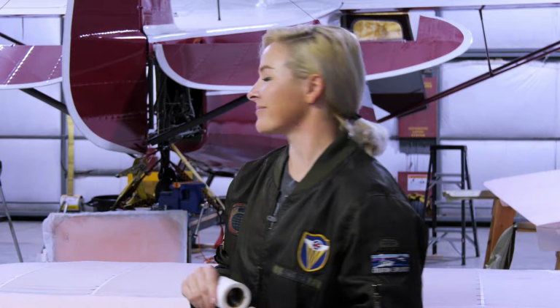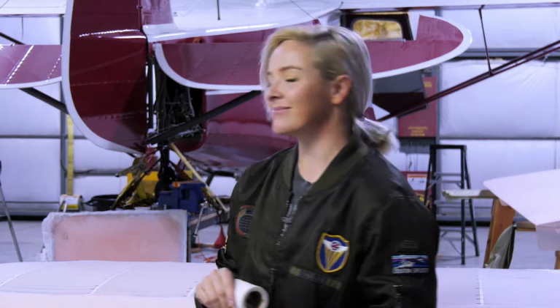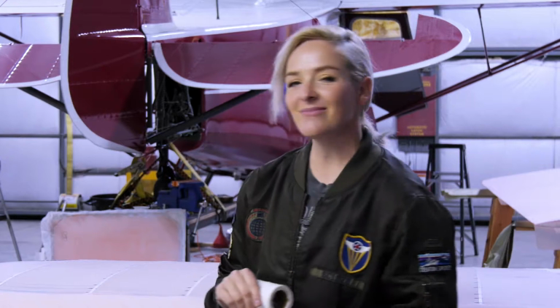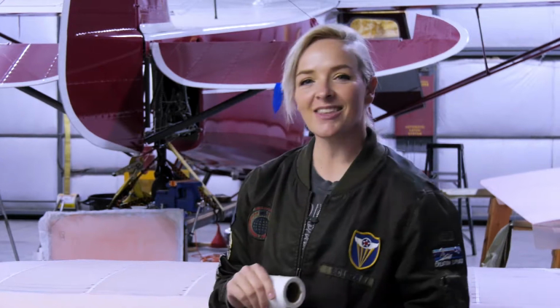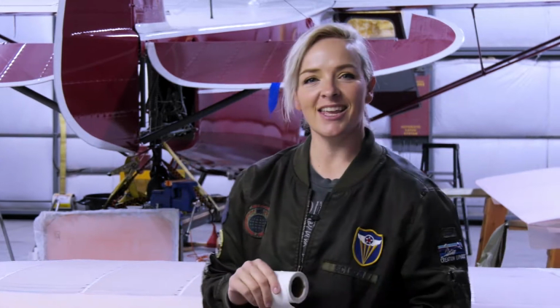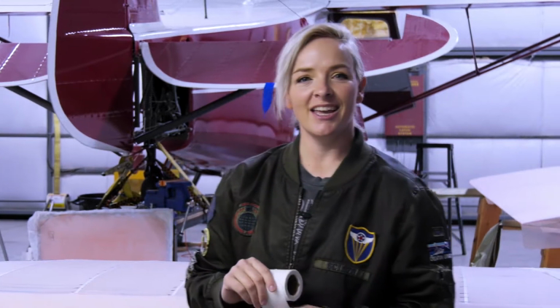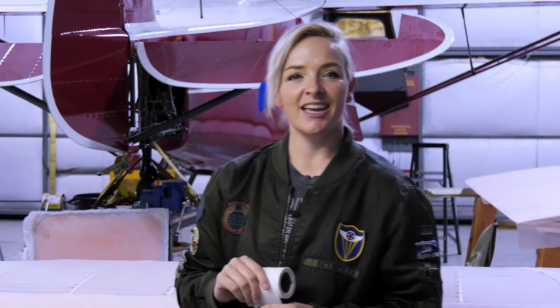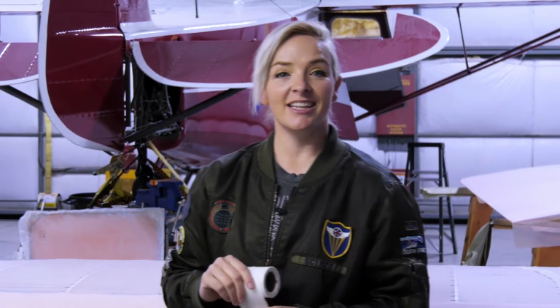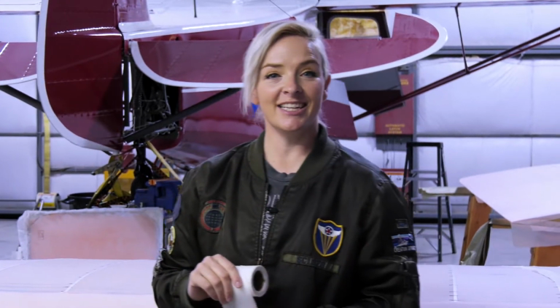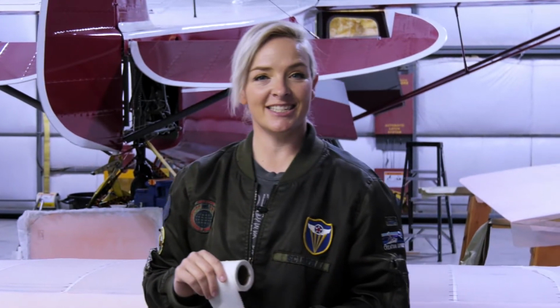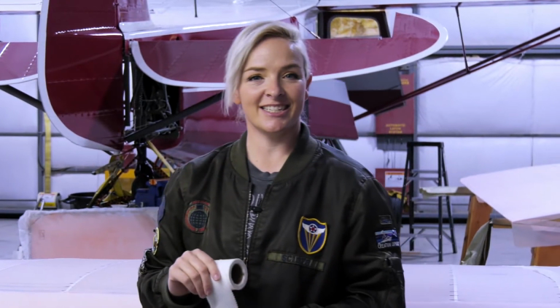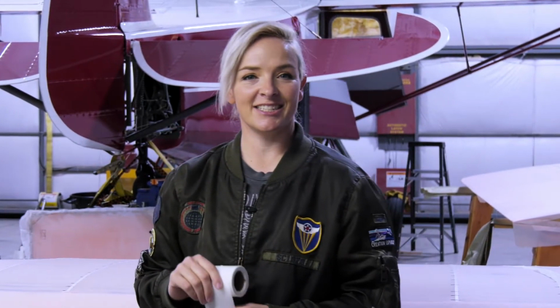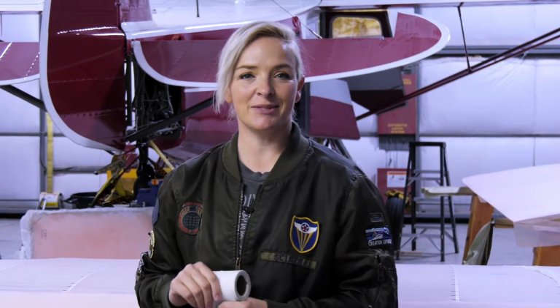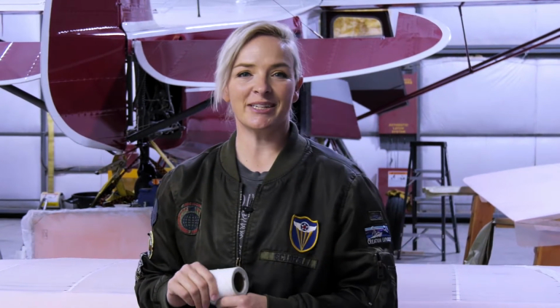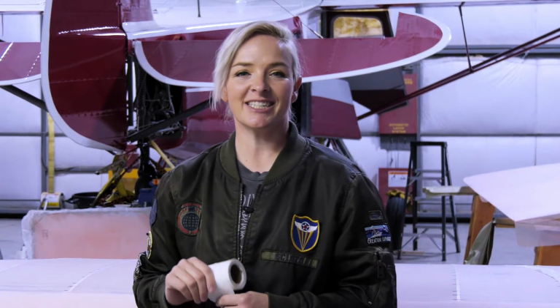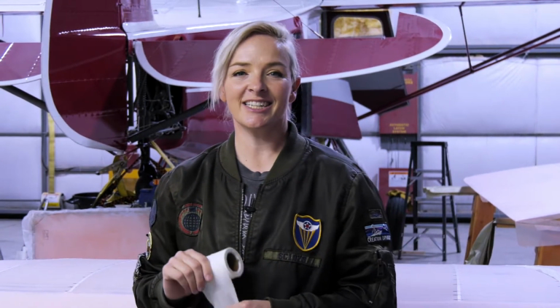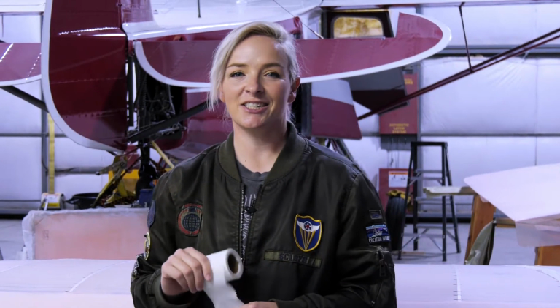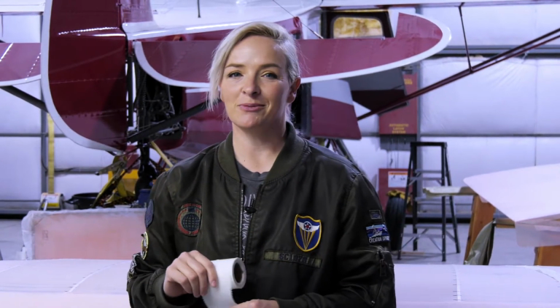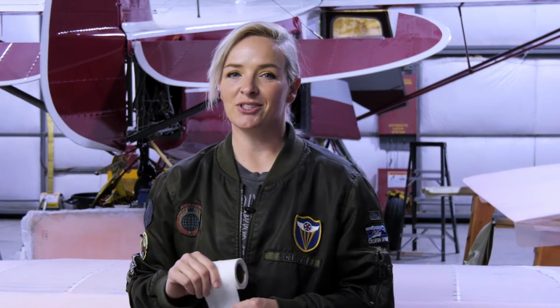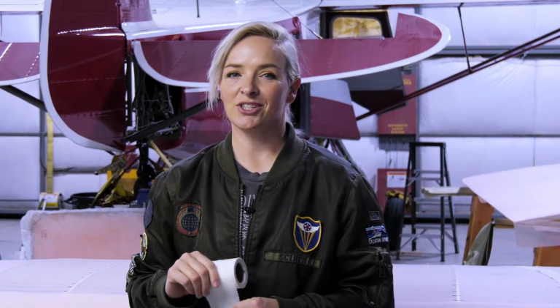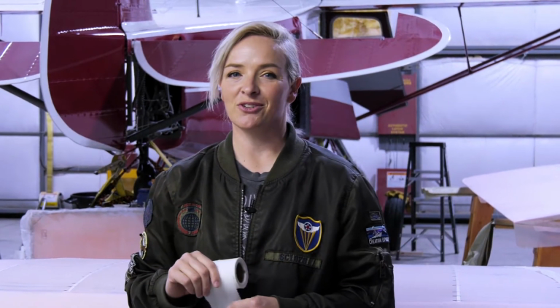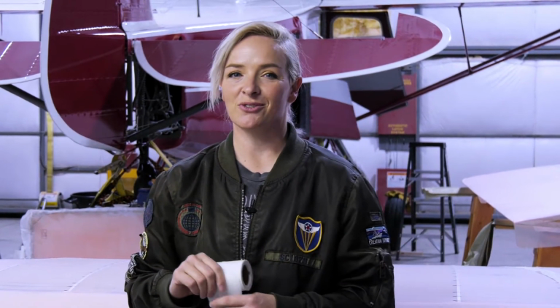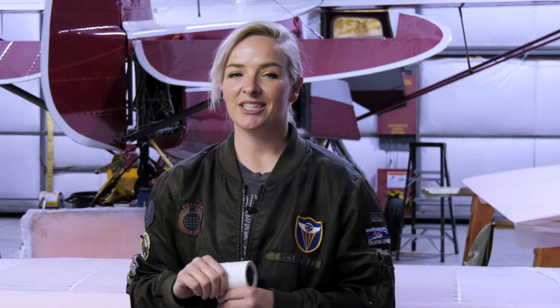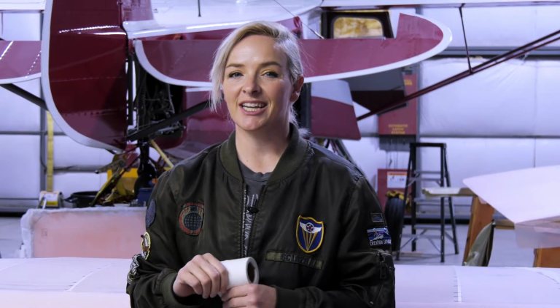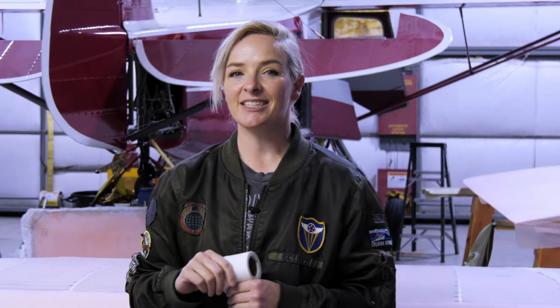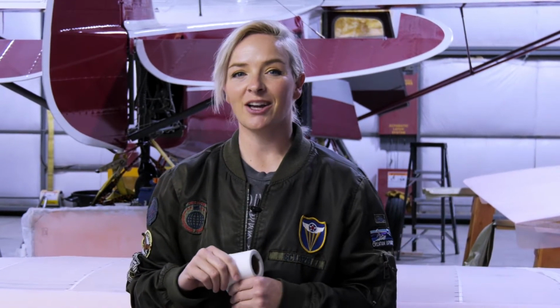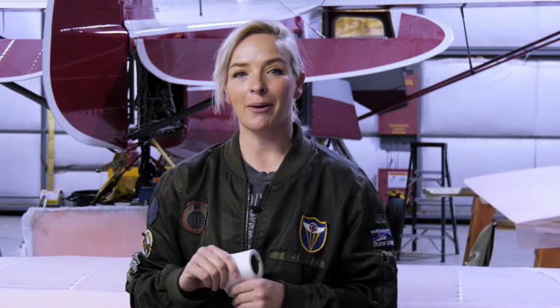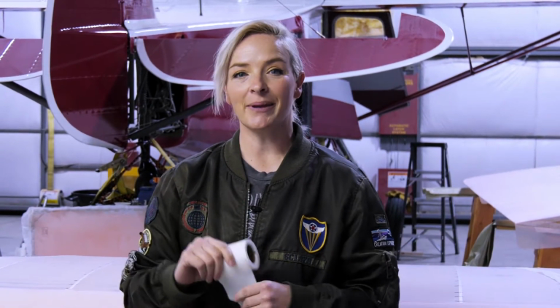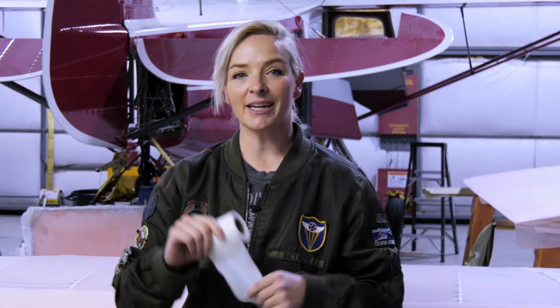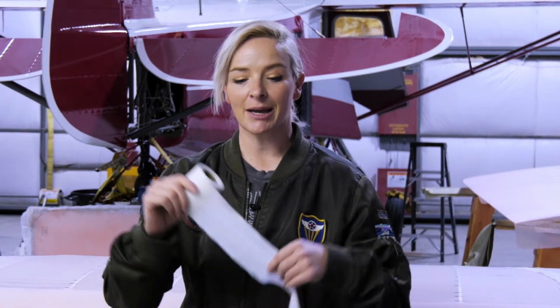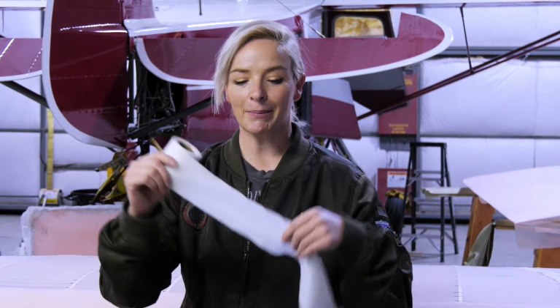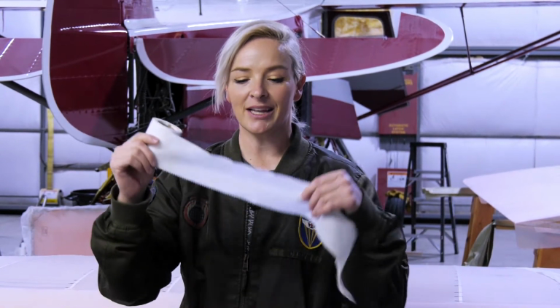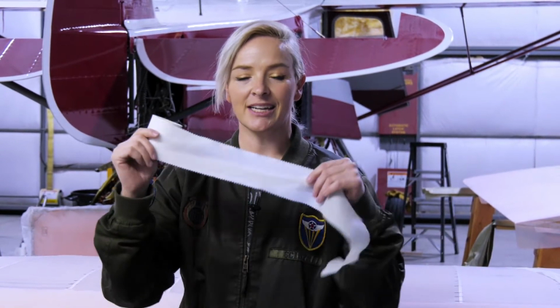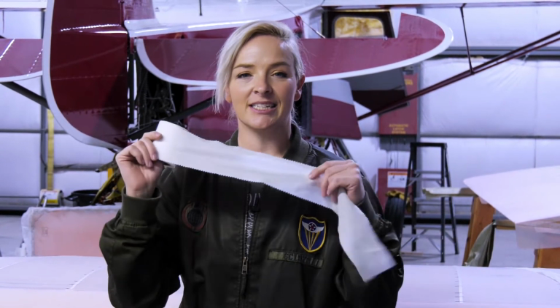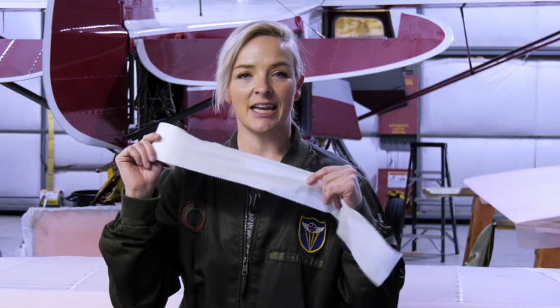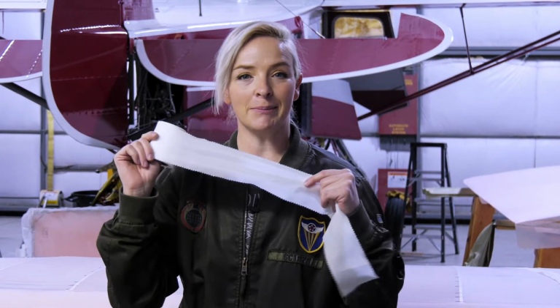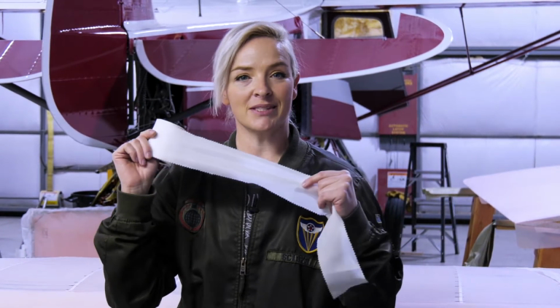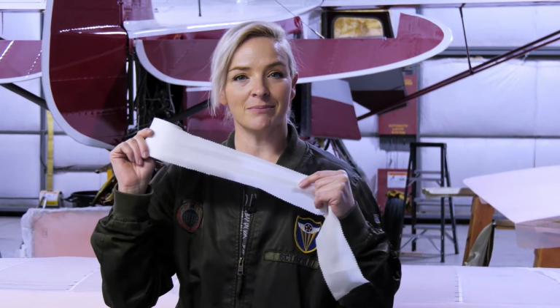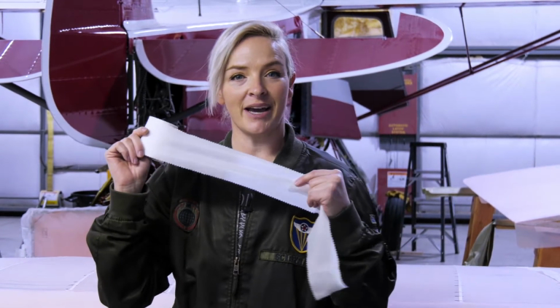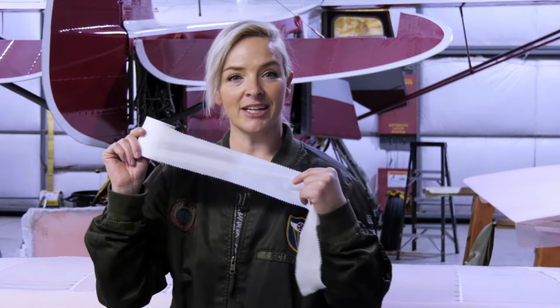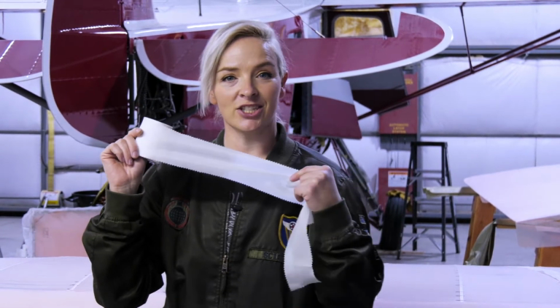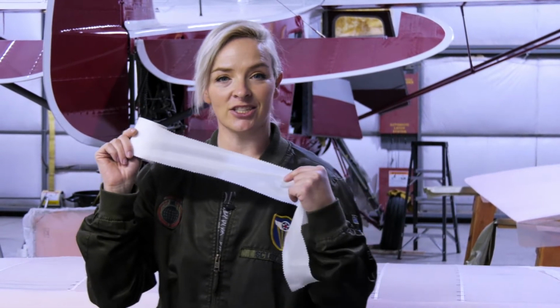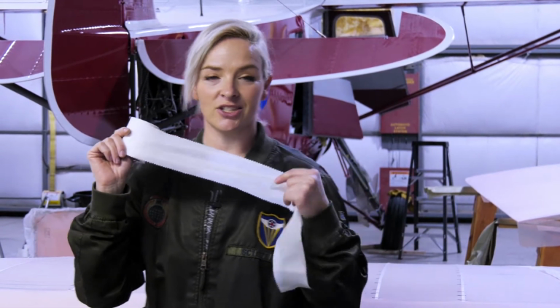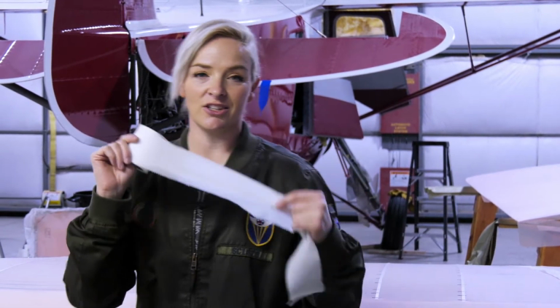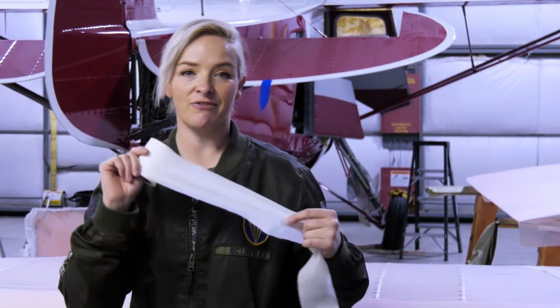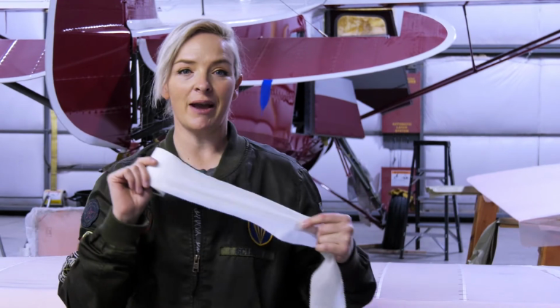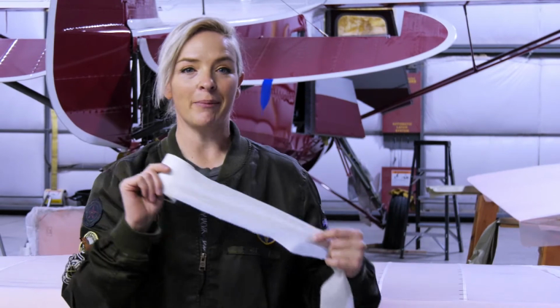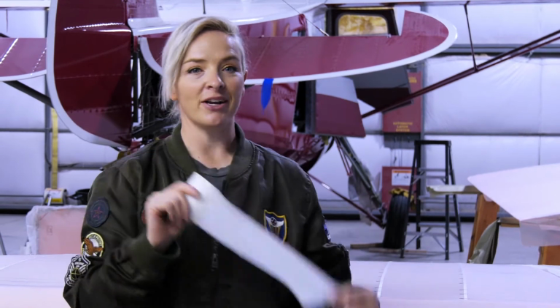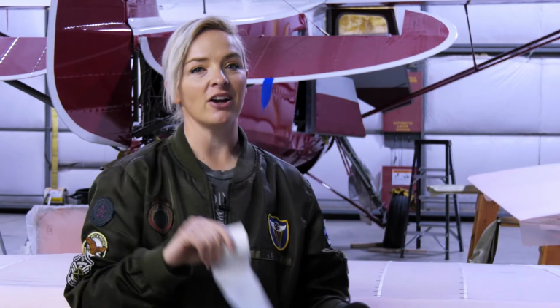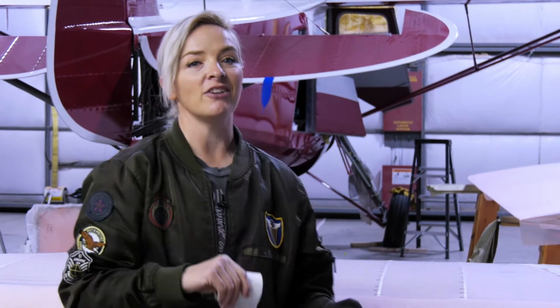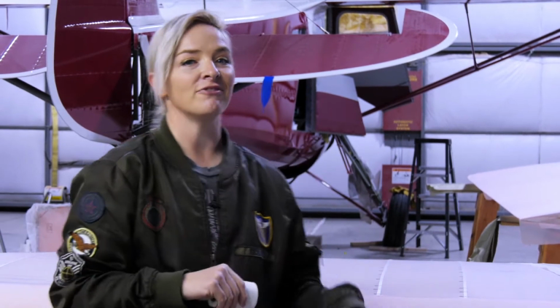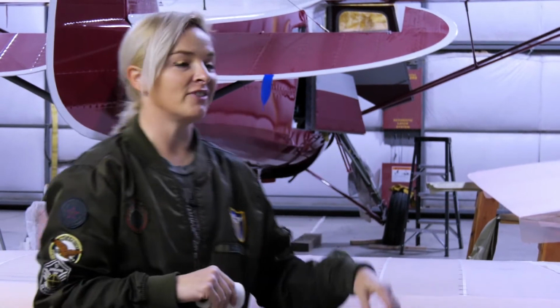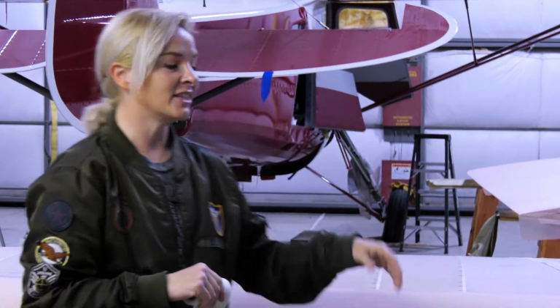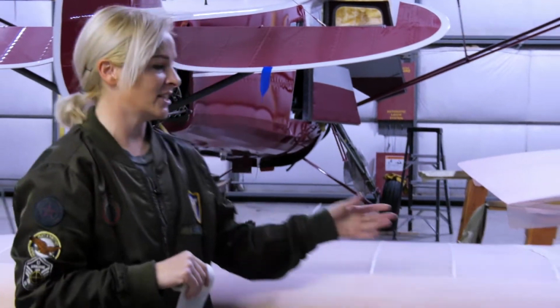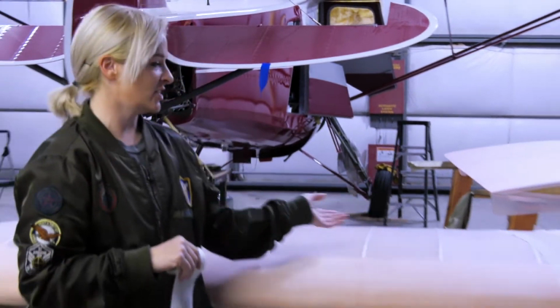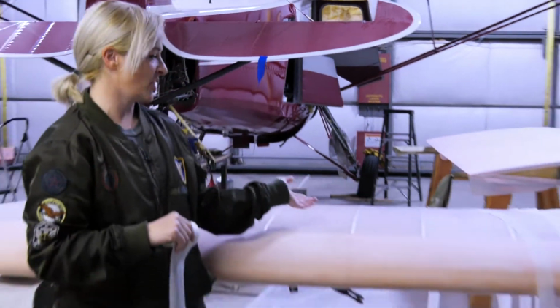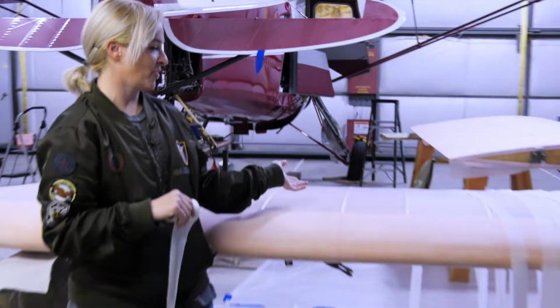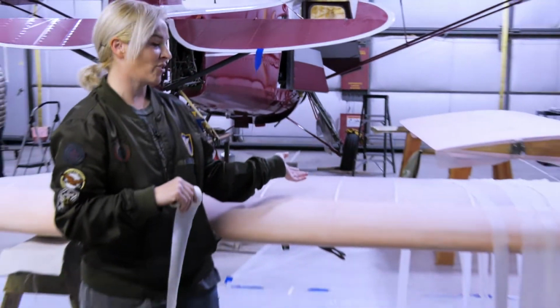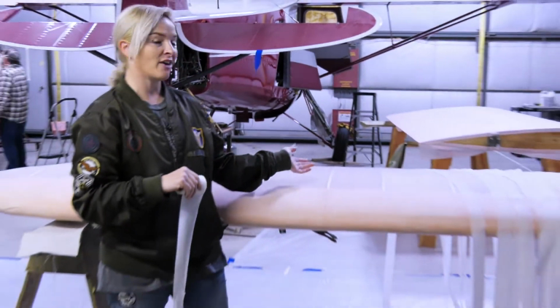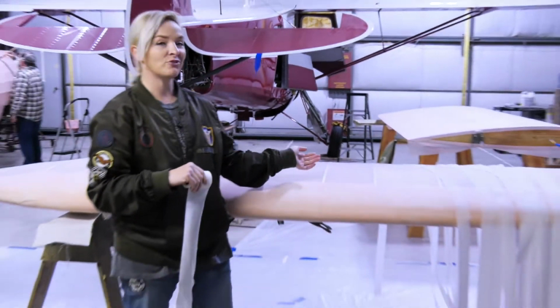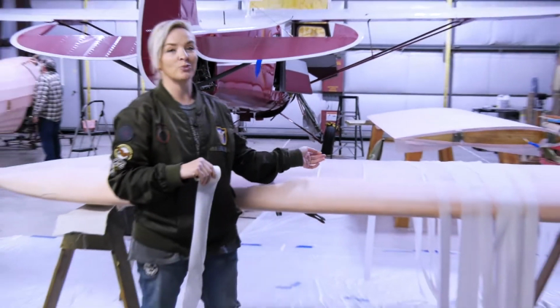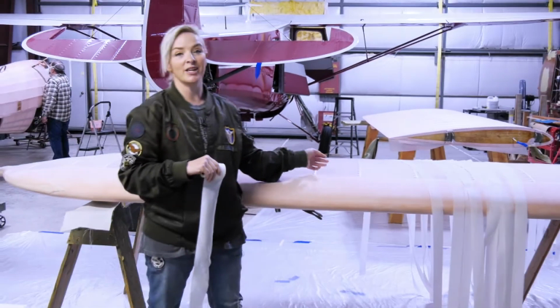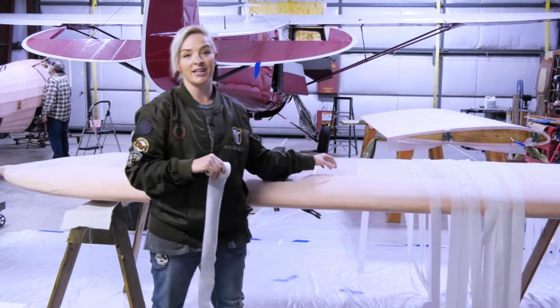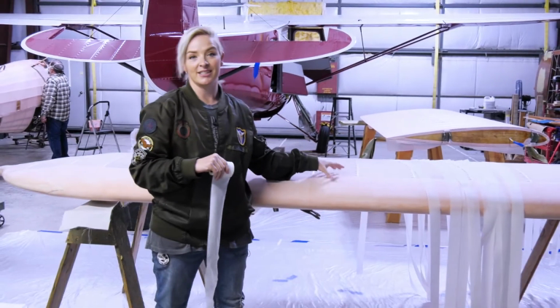This is the Big Sky Stearman Show. Today's topic: applying tapes and patches to the fabric on vintage aircraft wings.